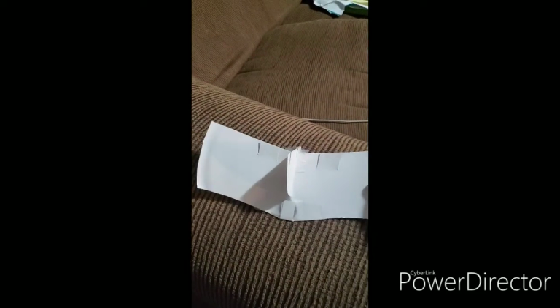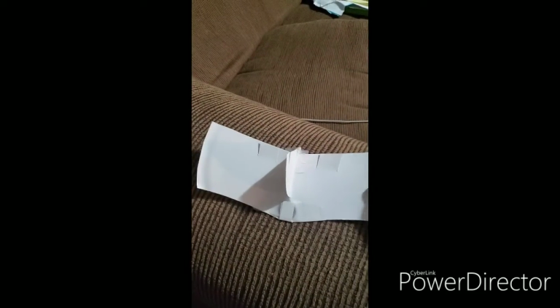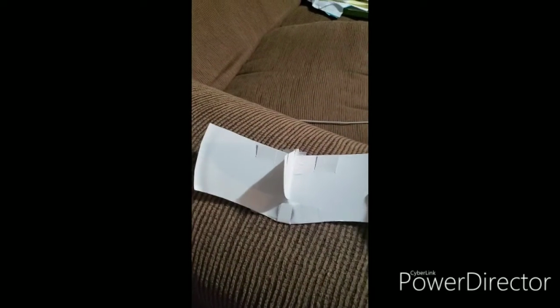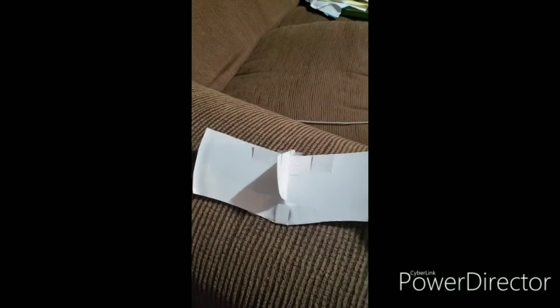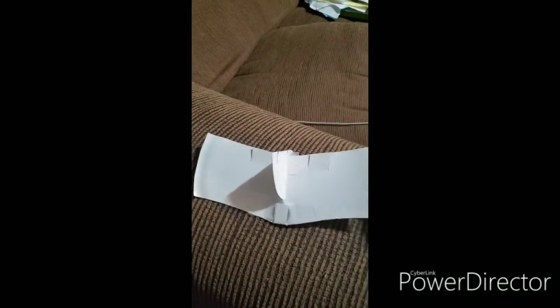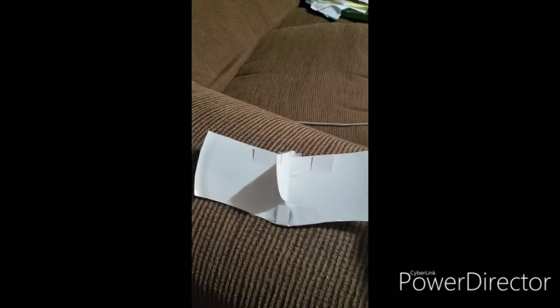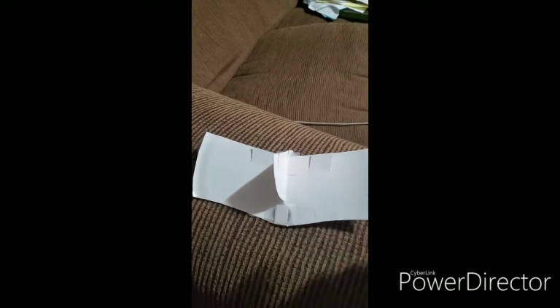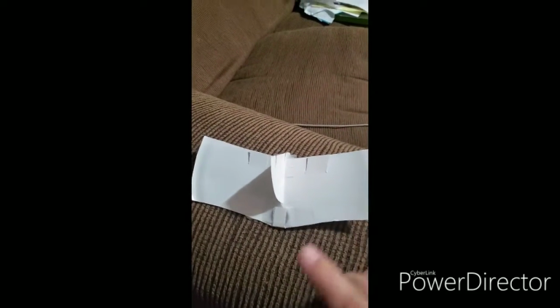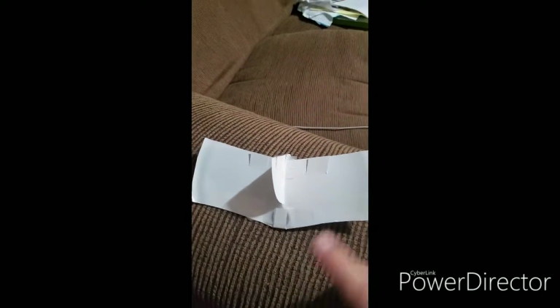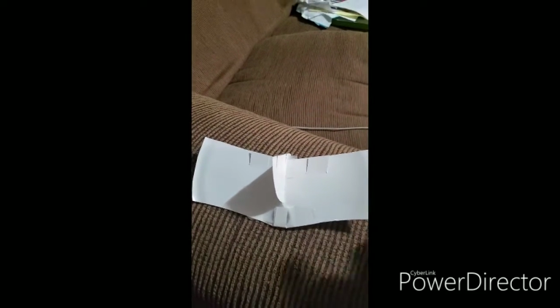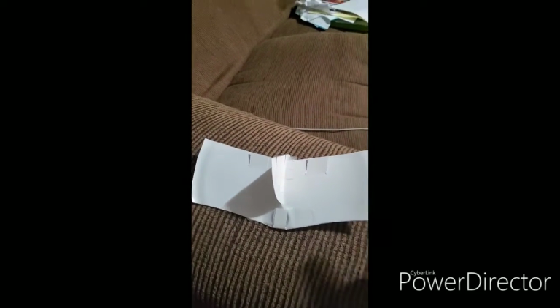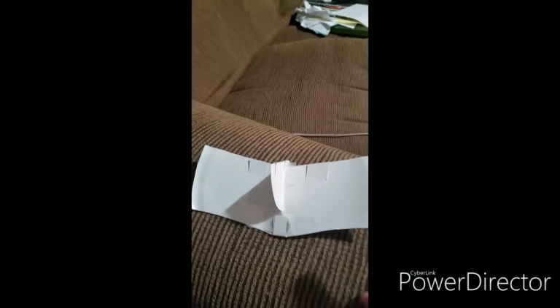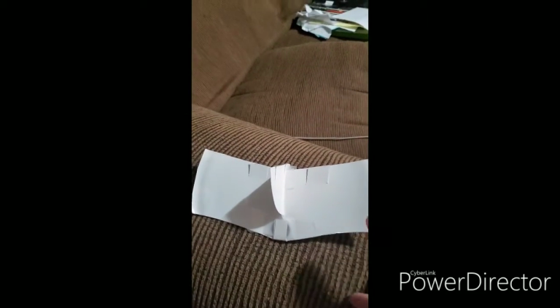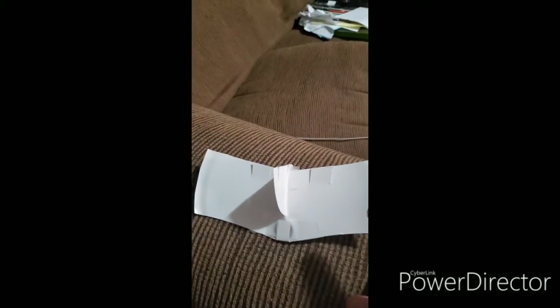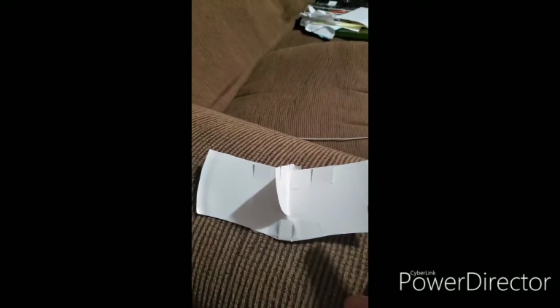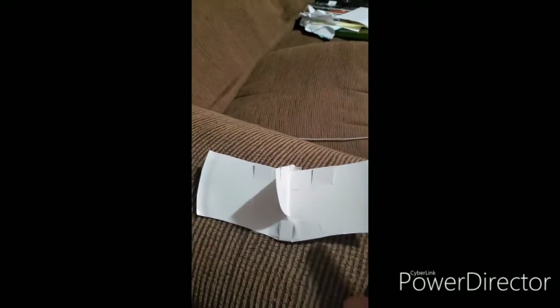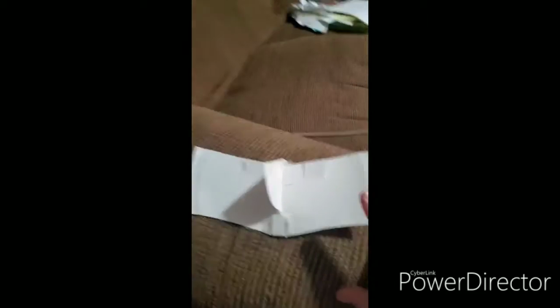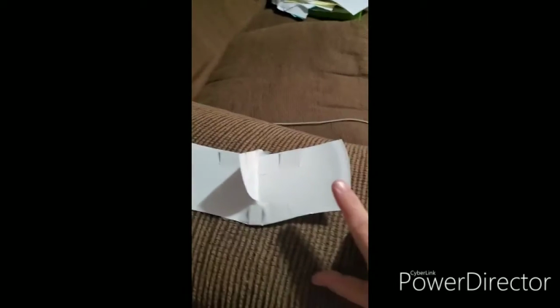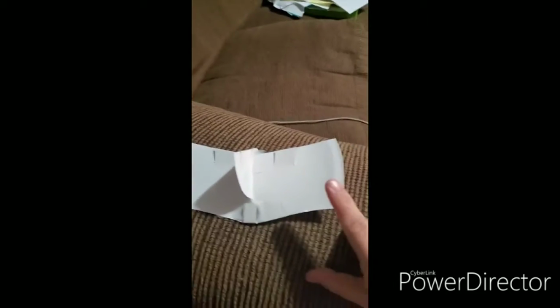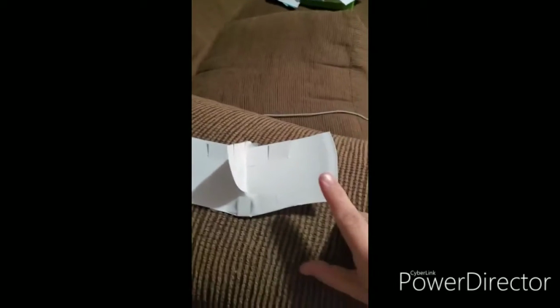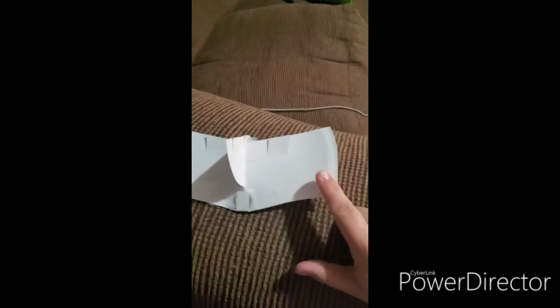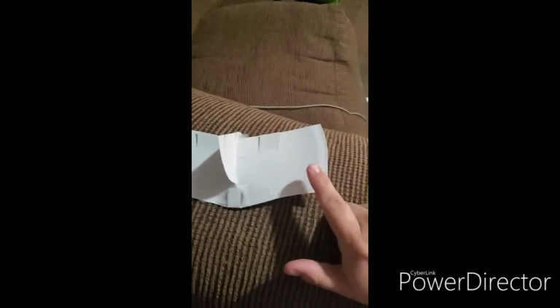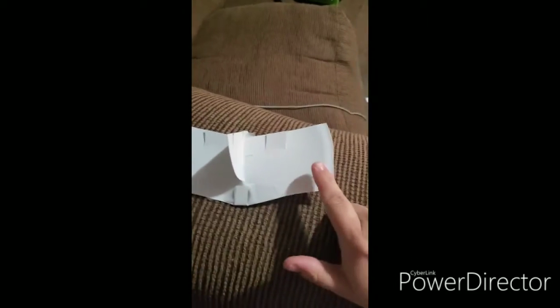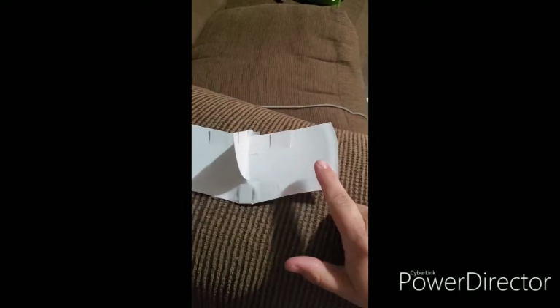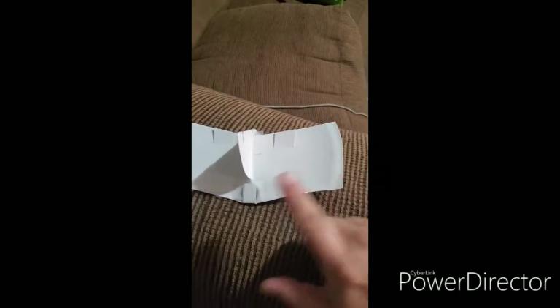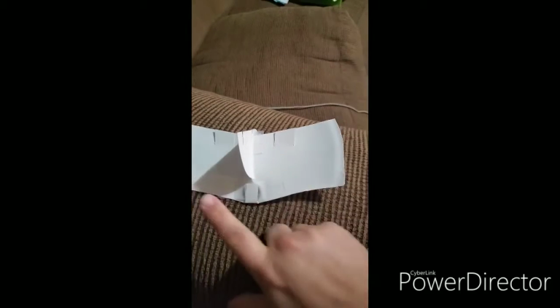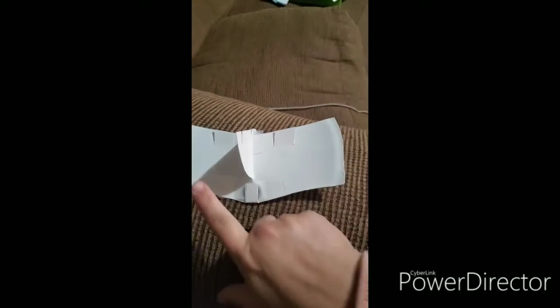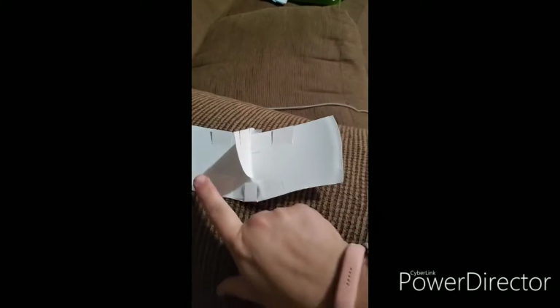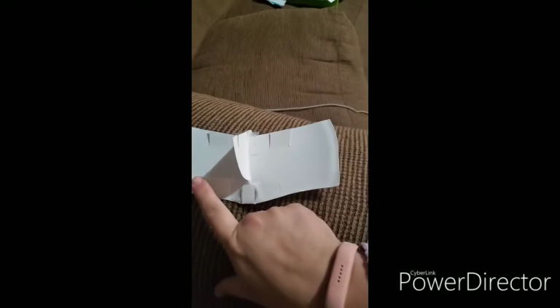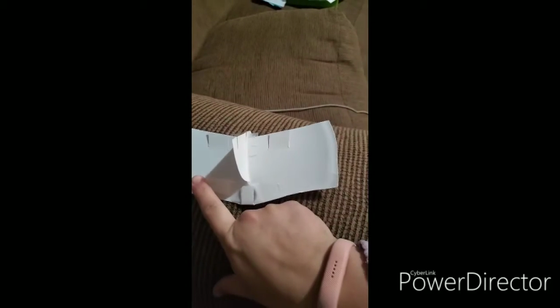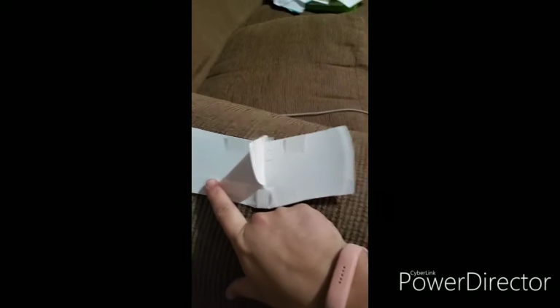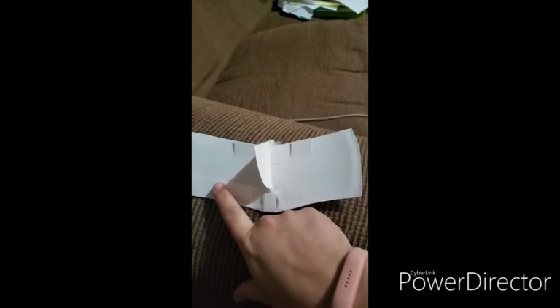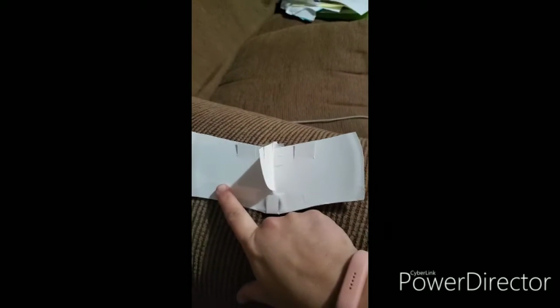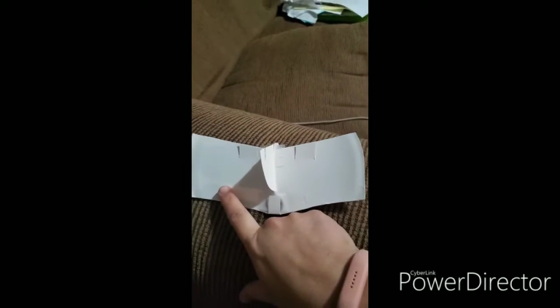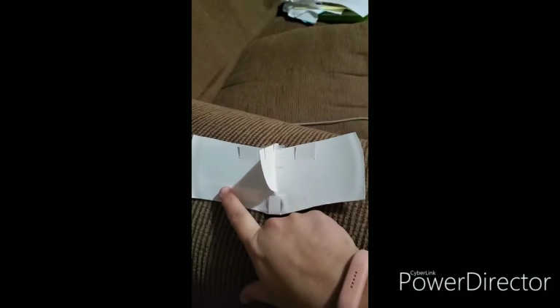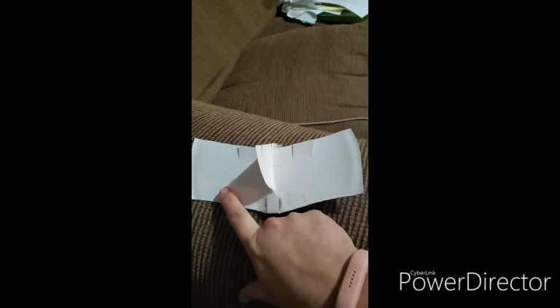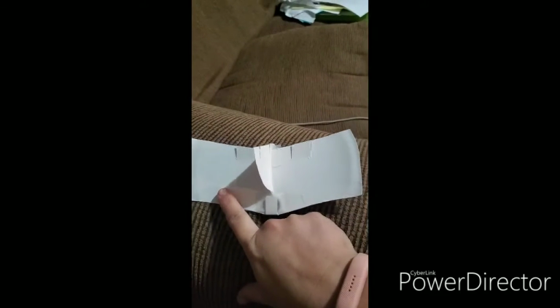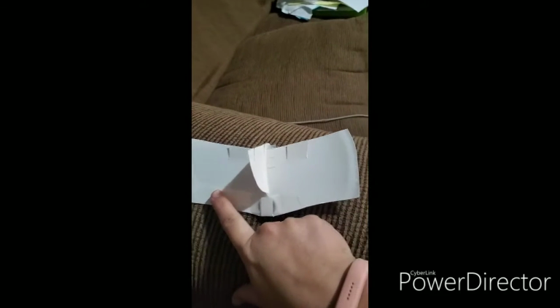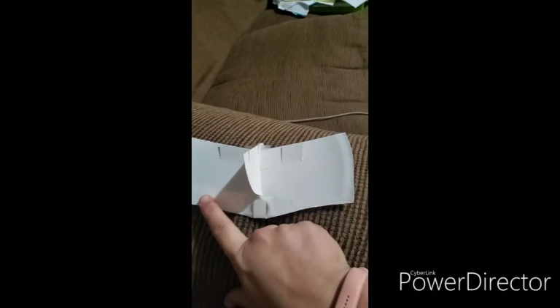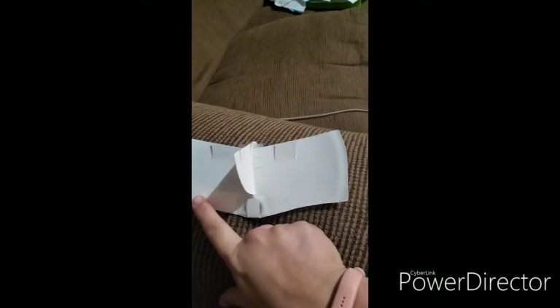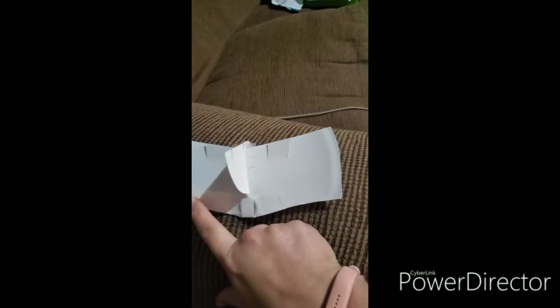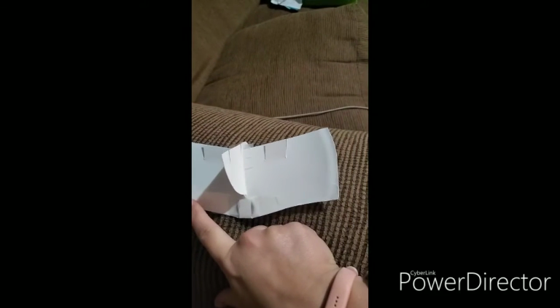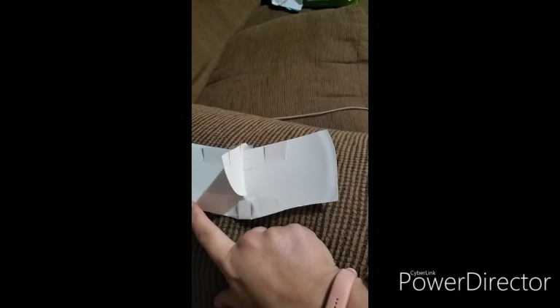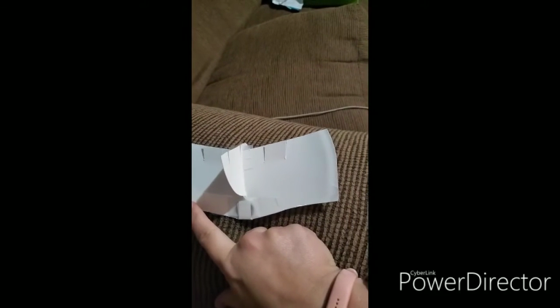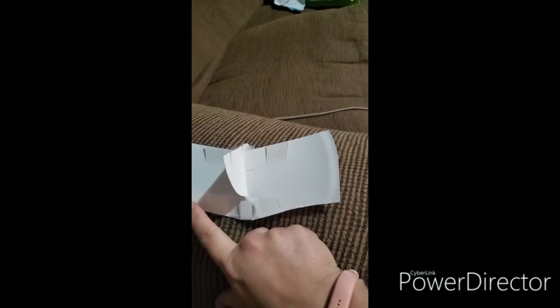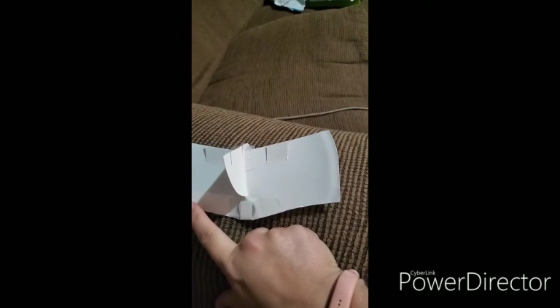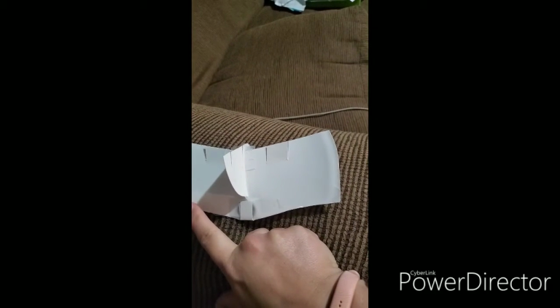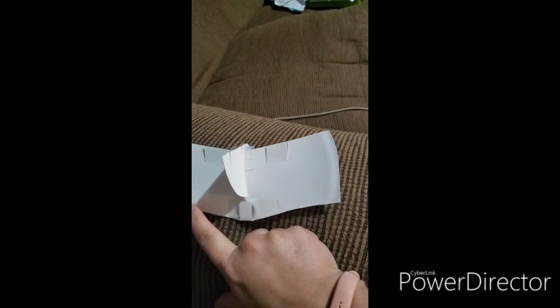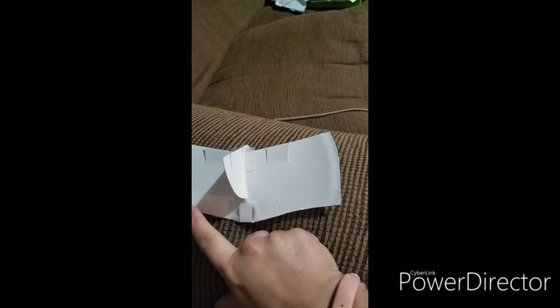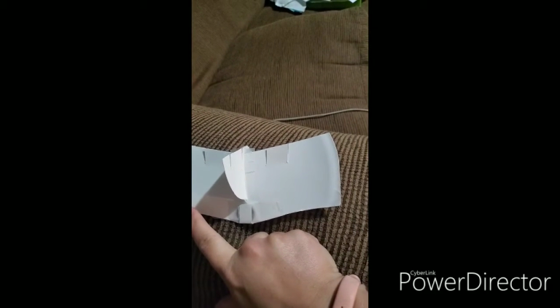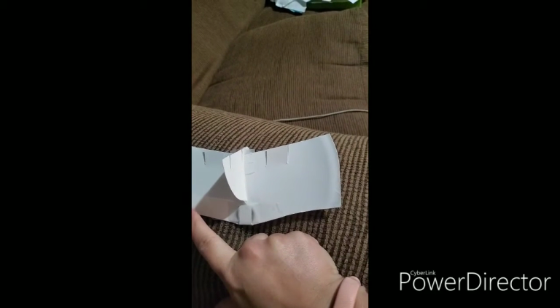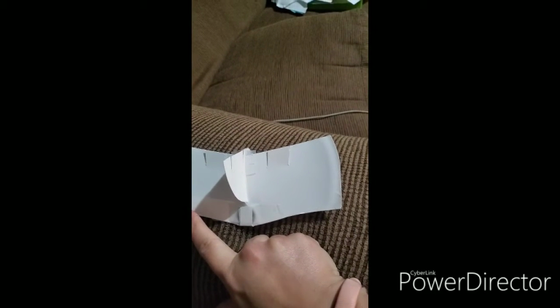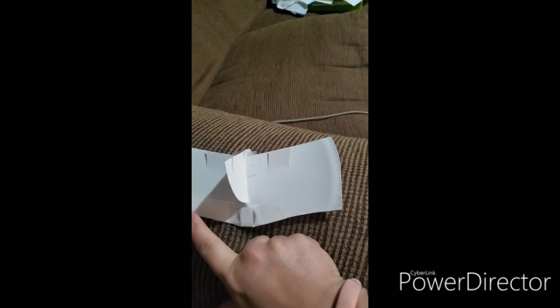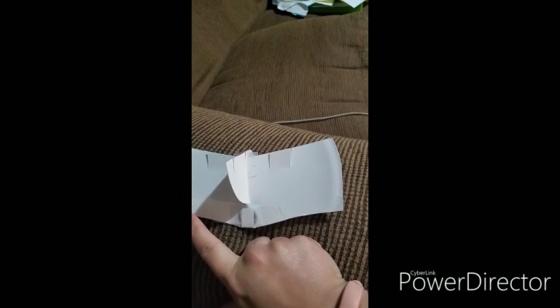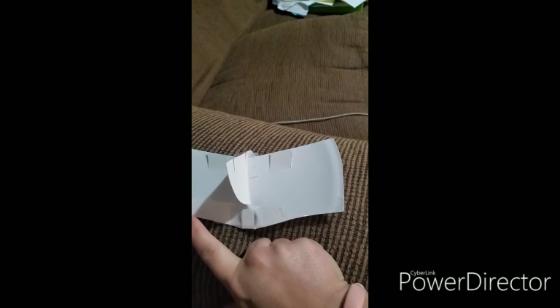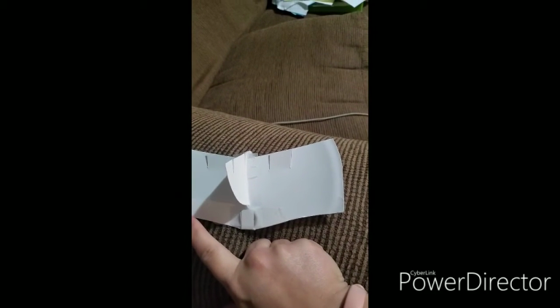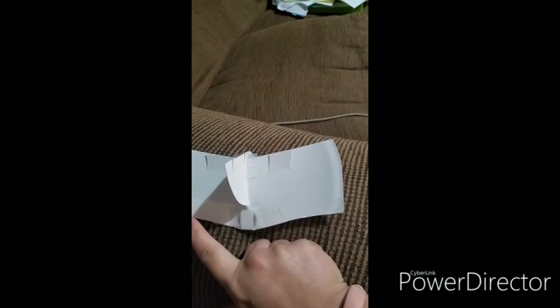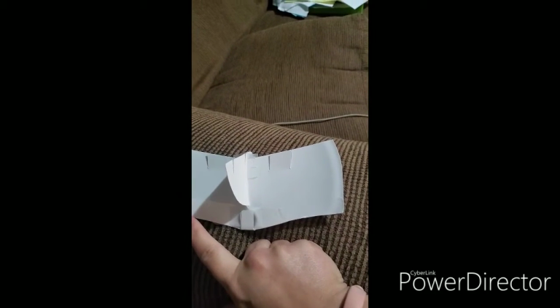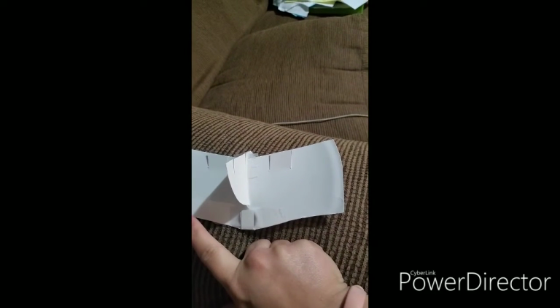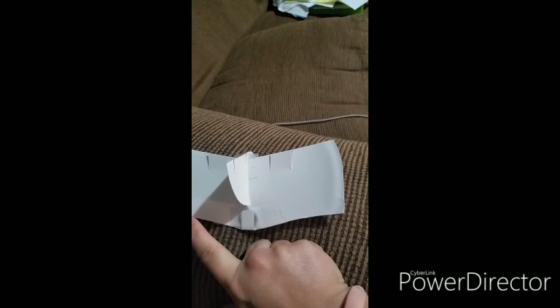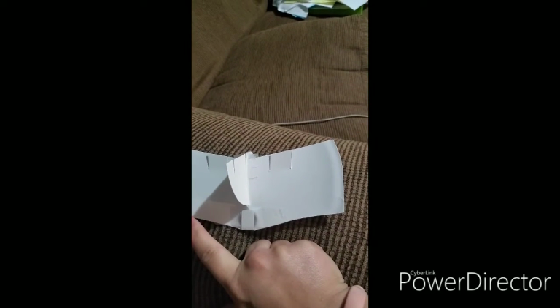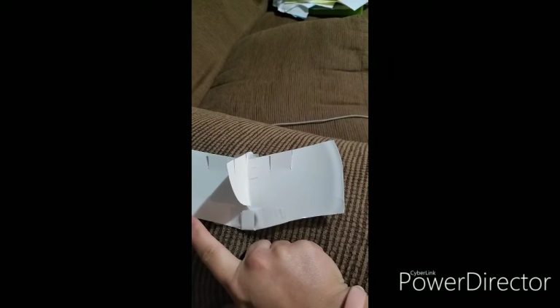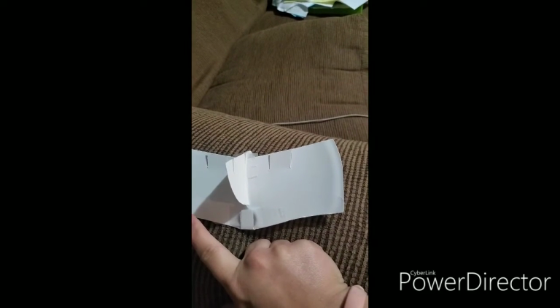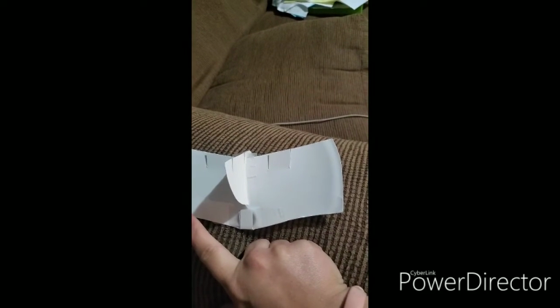So here's my plane. We've got wings on each side, which help generate lift.